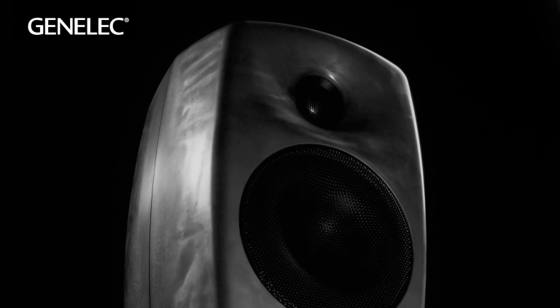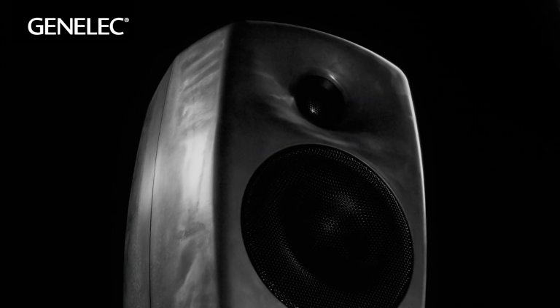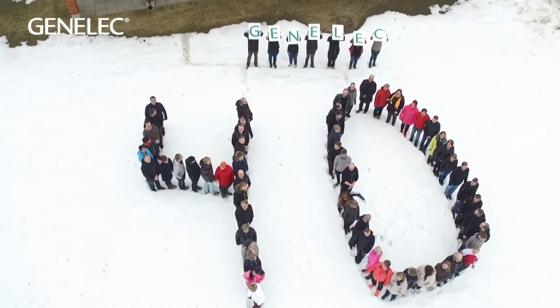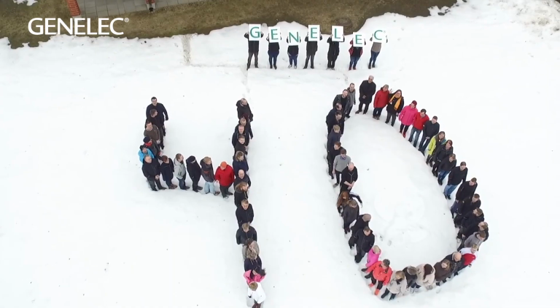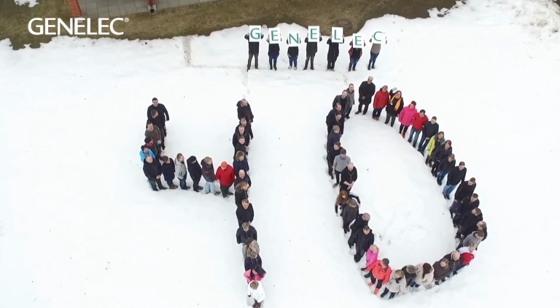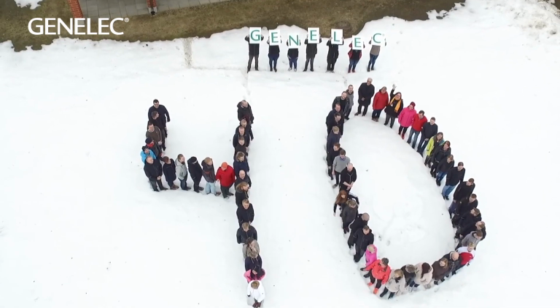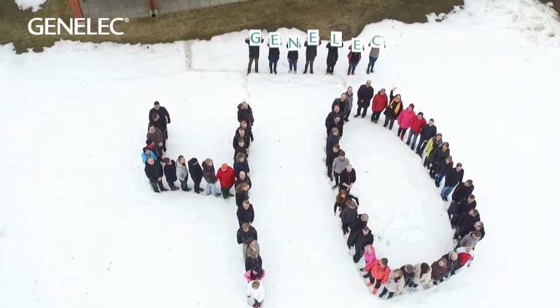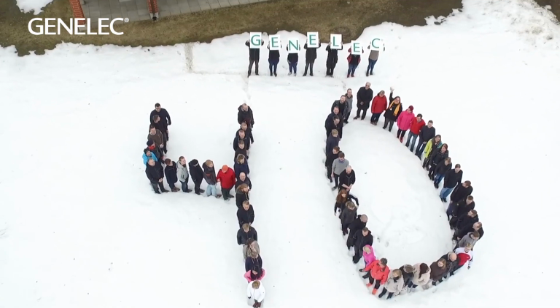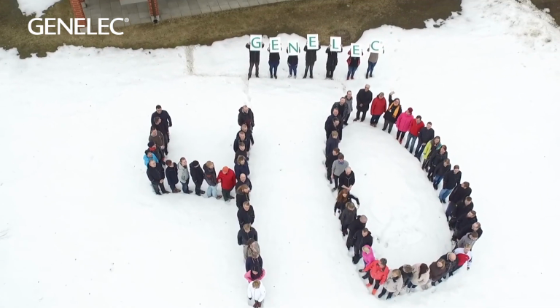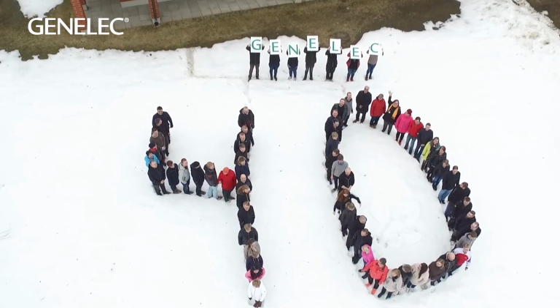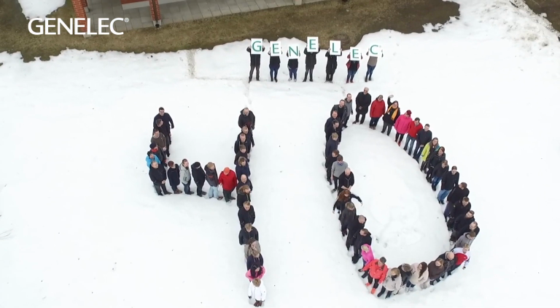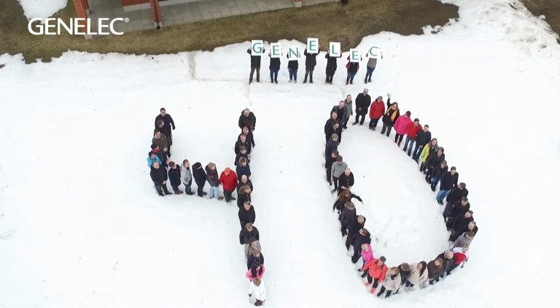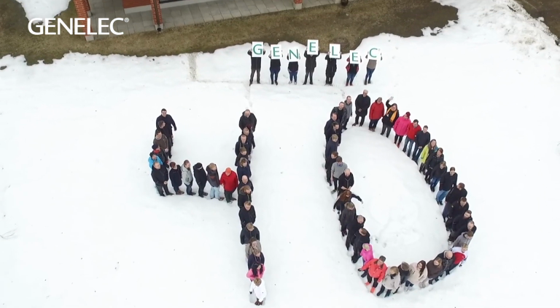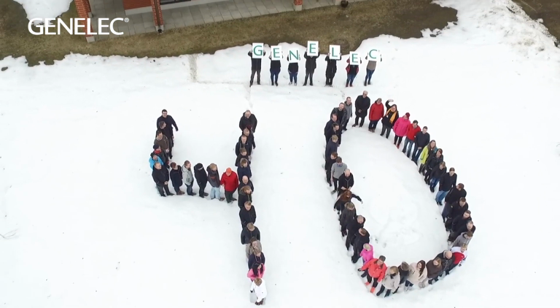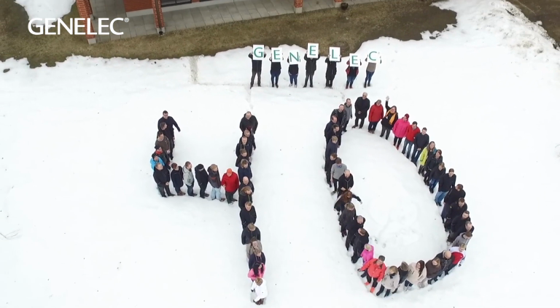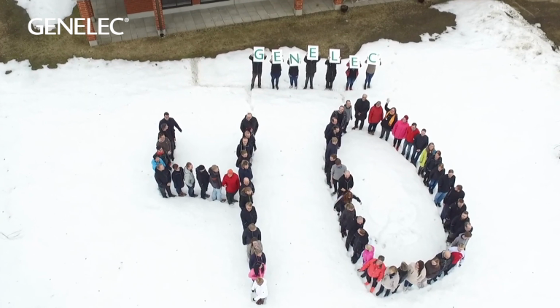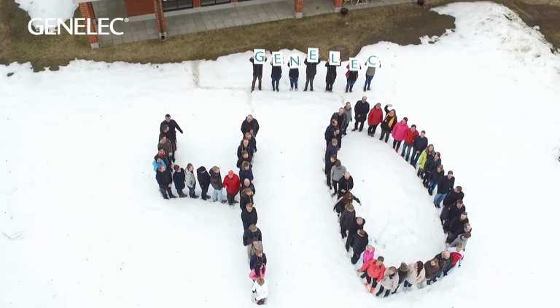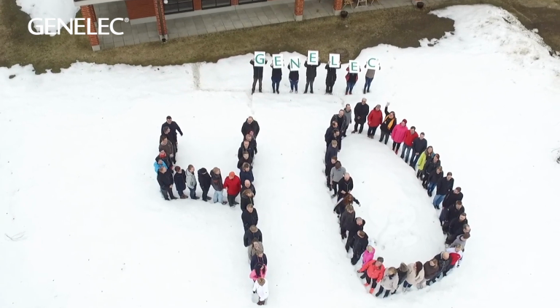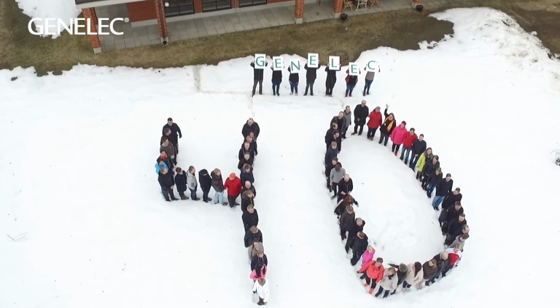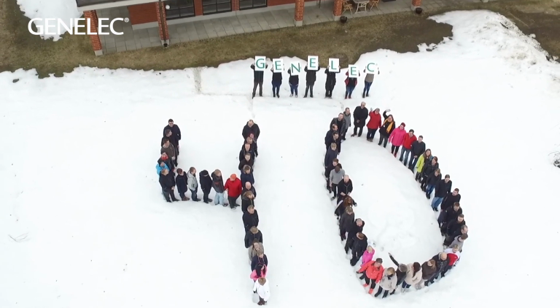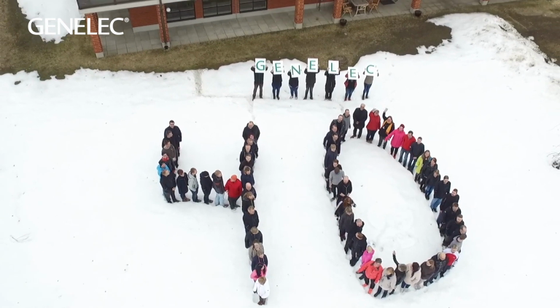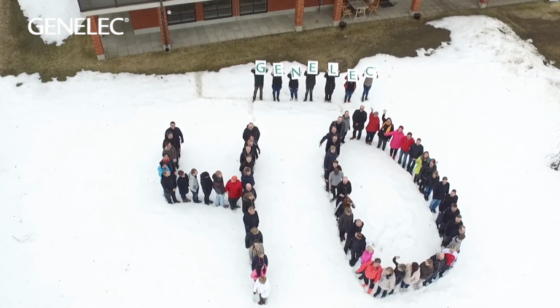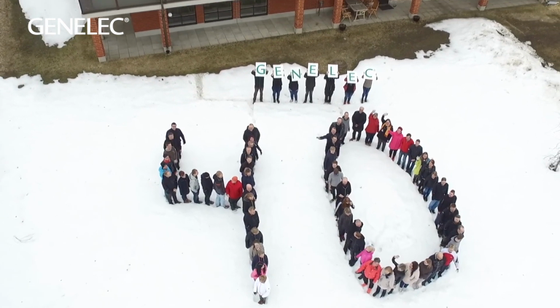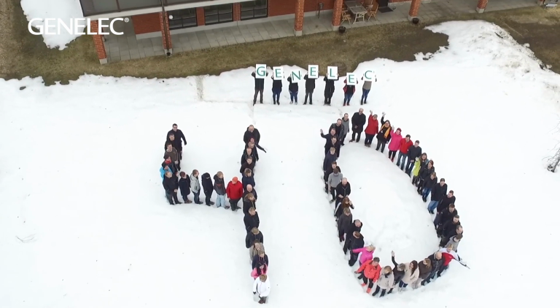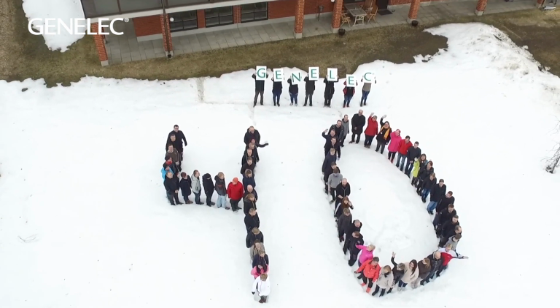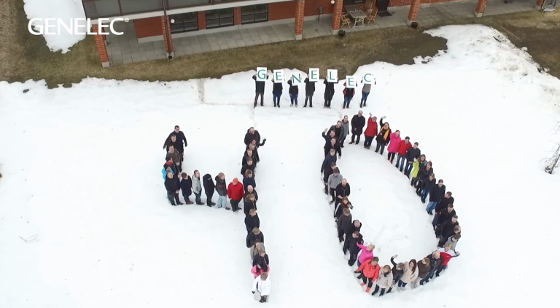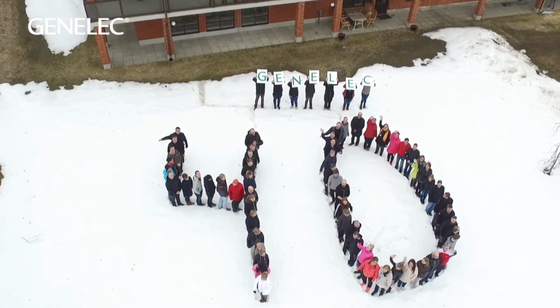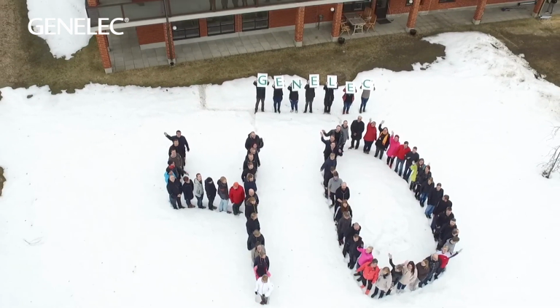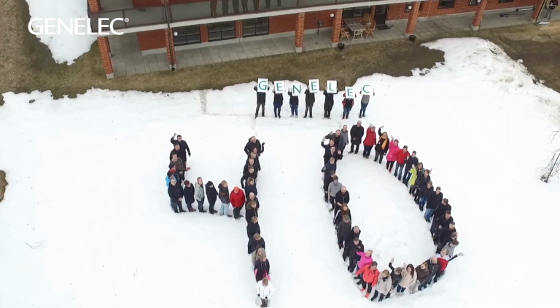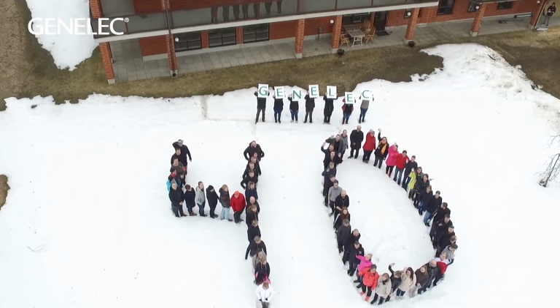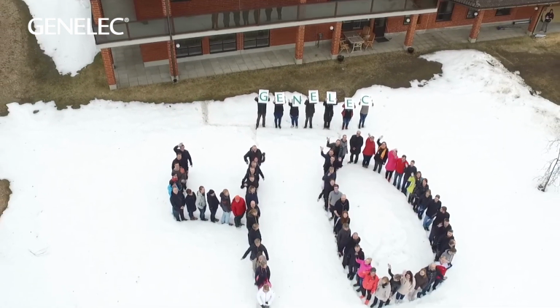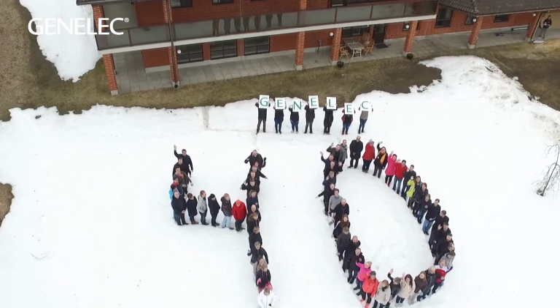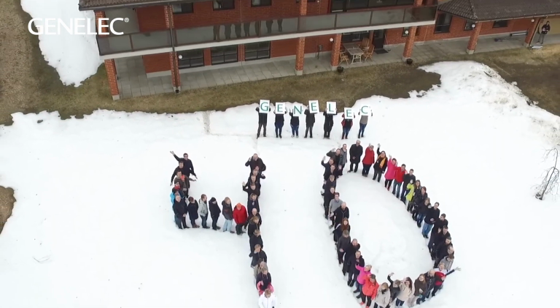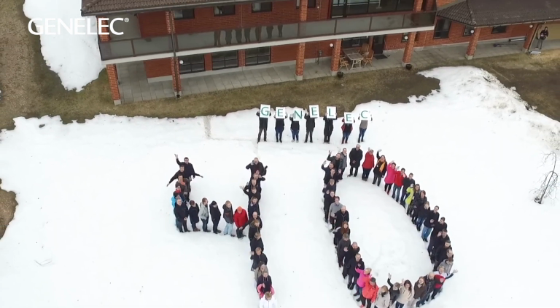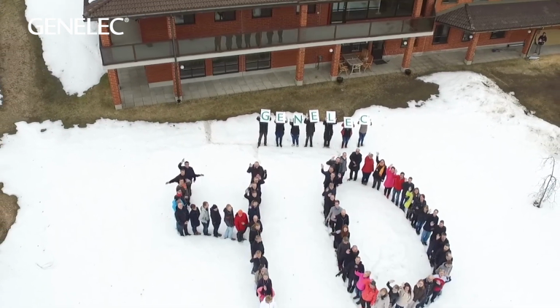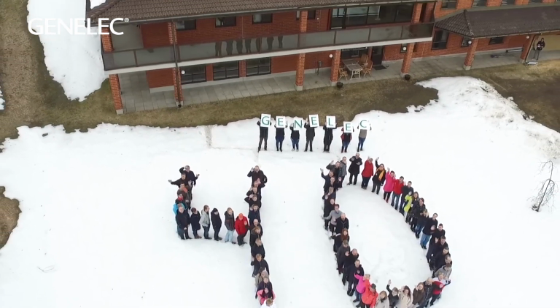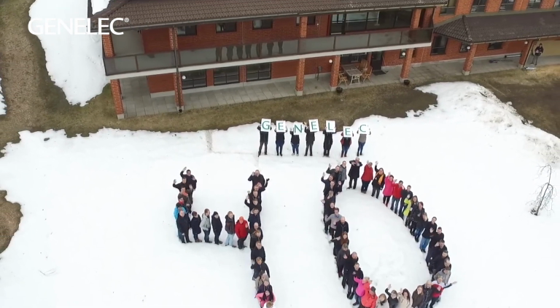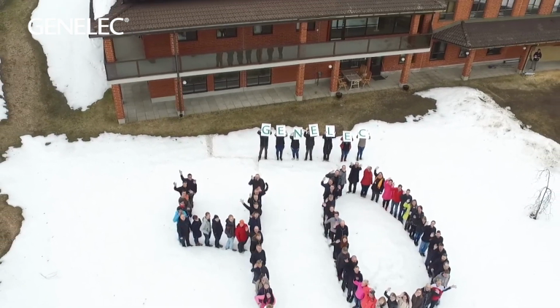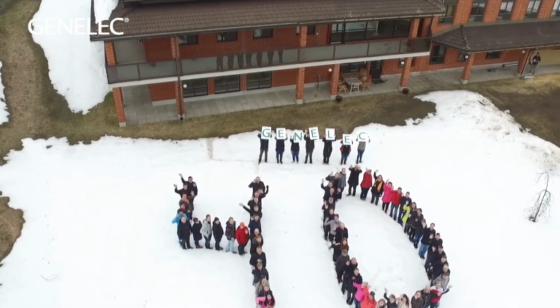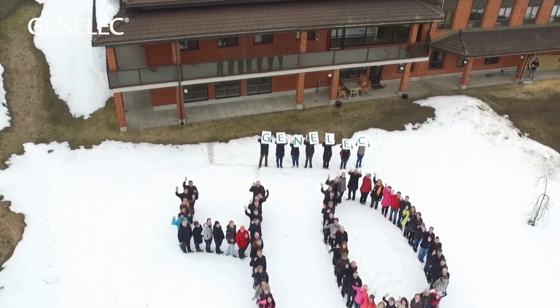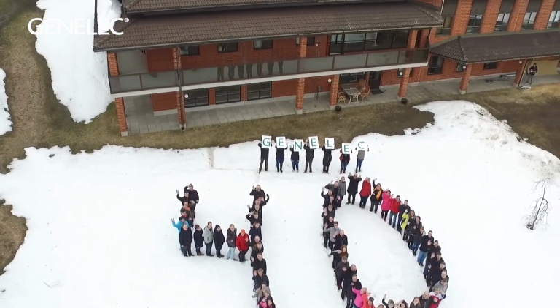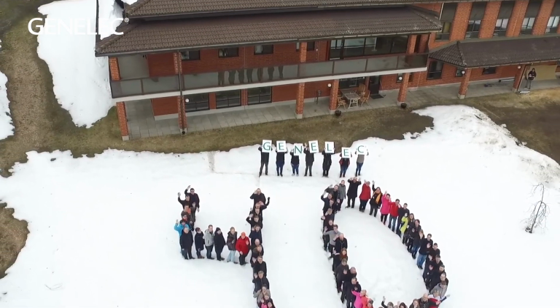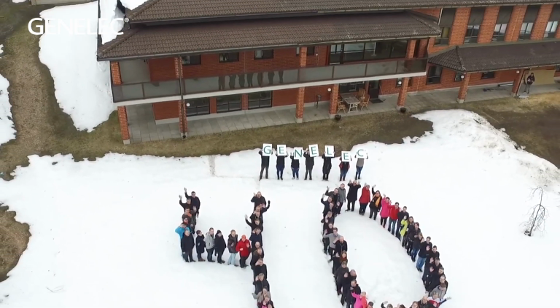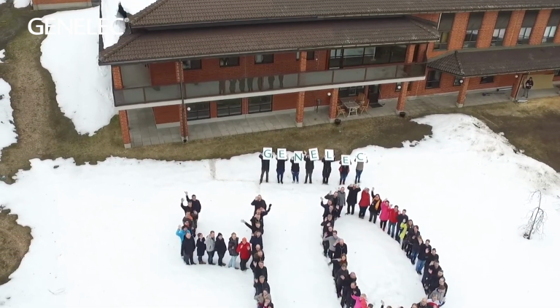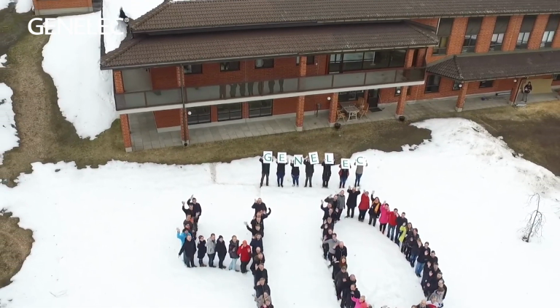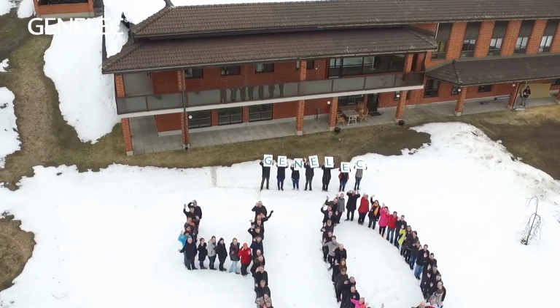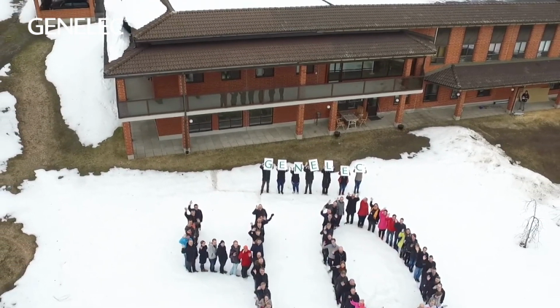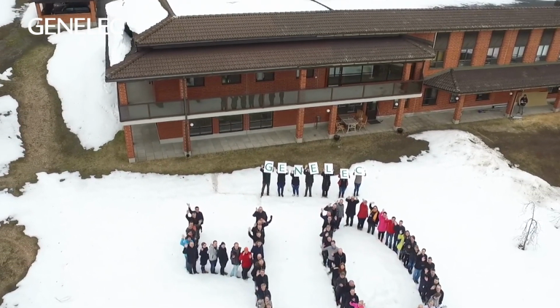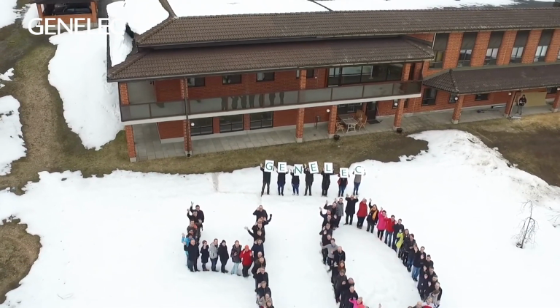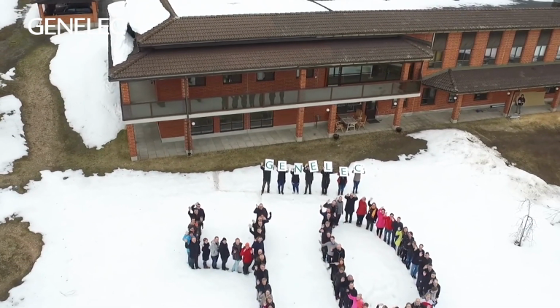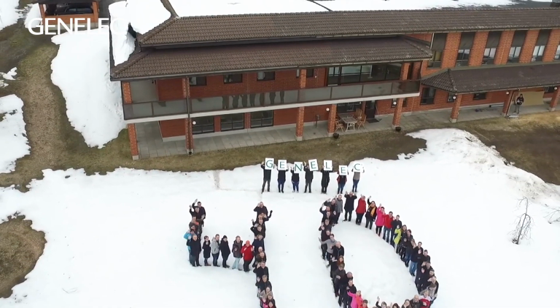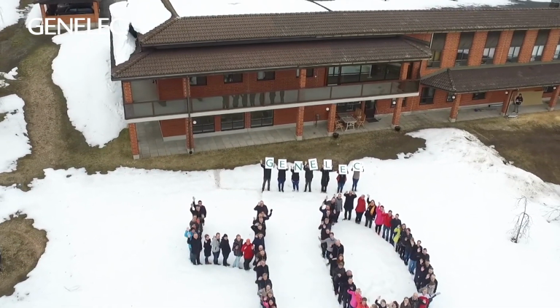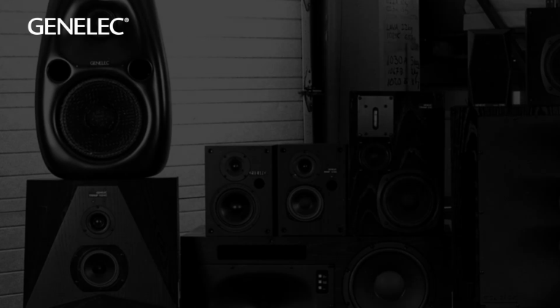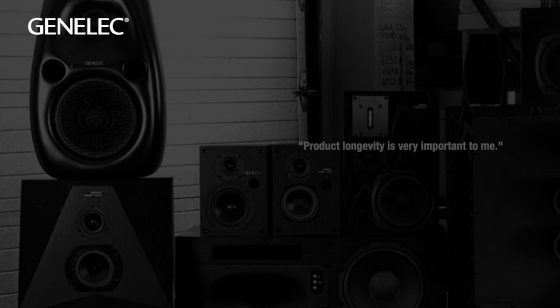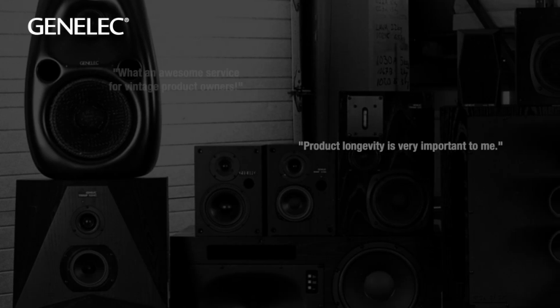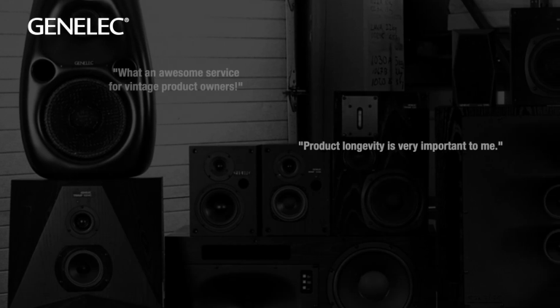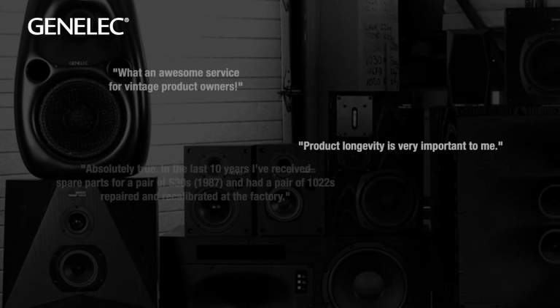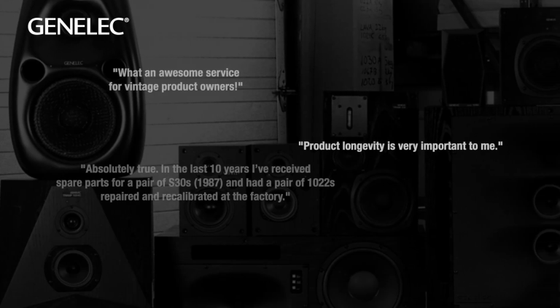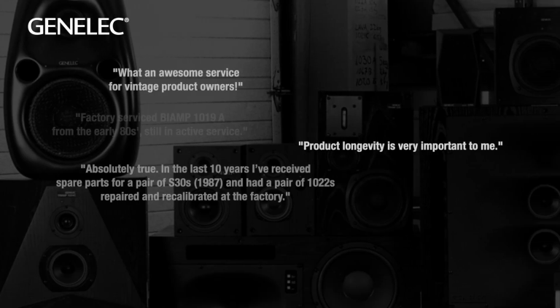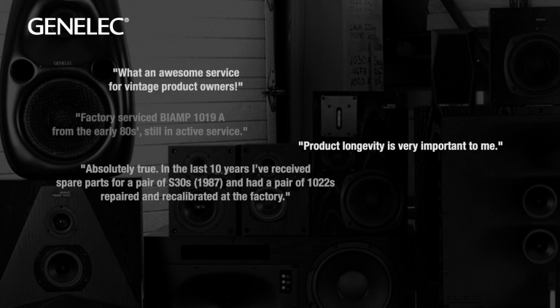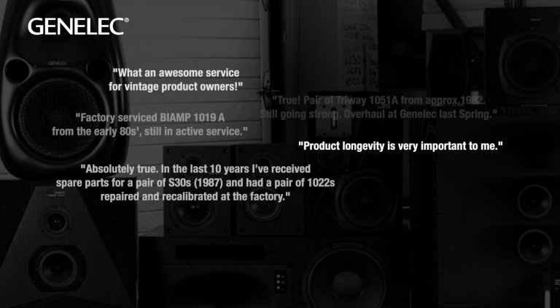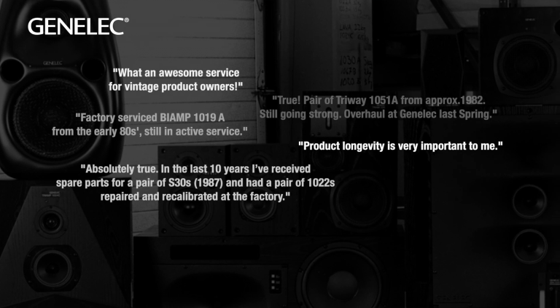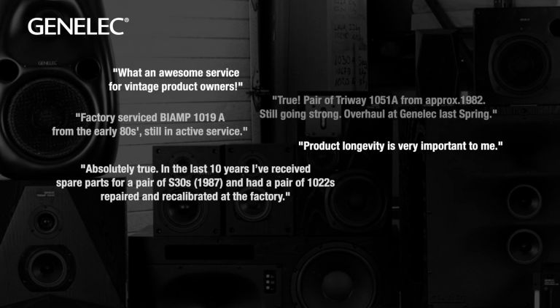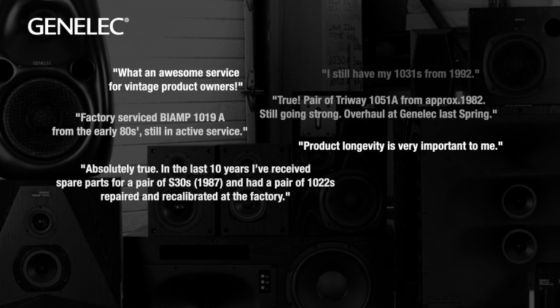As we just celebrated our 40th birthday, we know our products last a very, very long time.